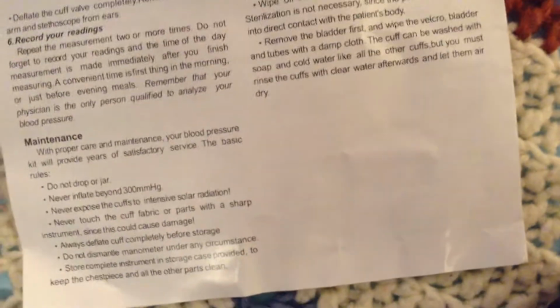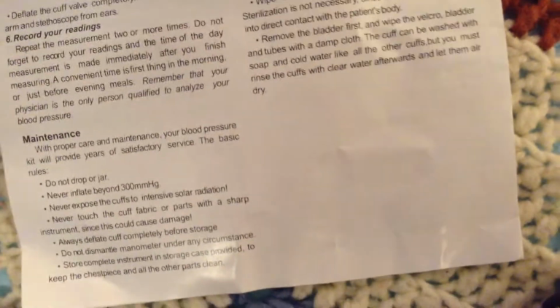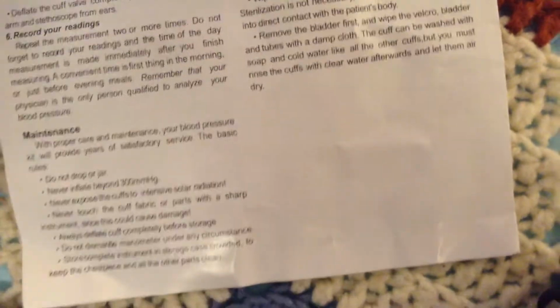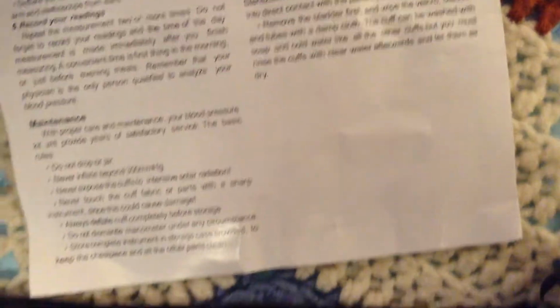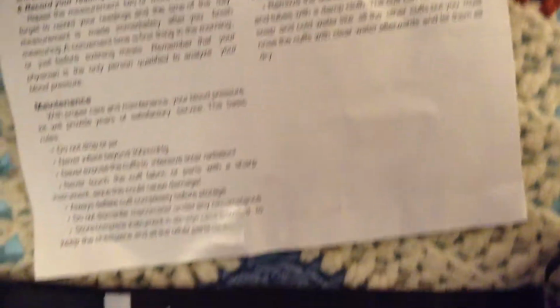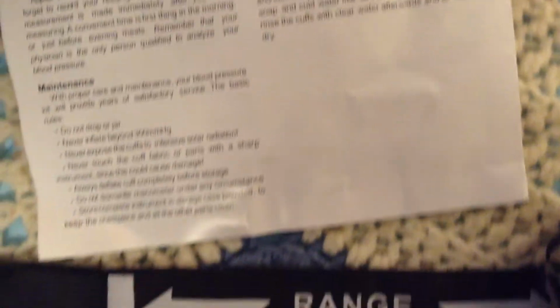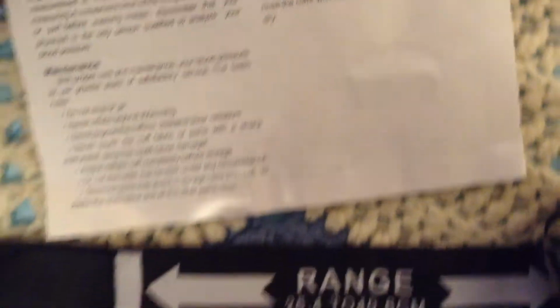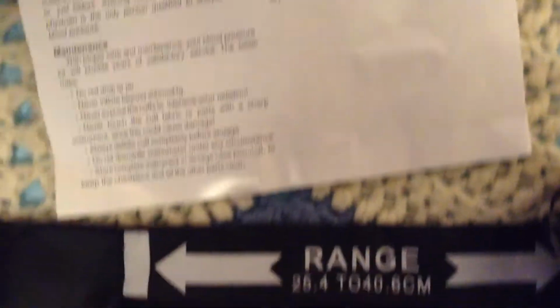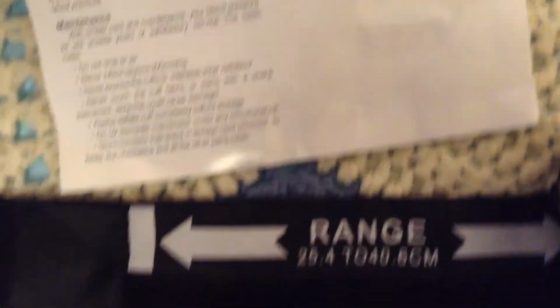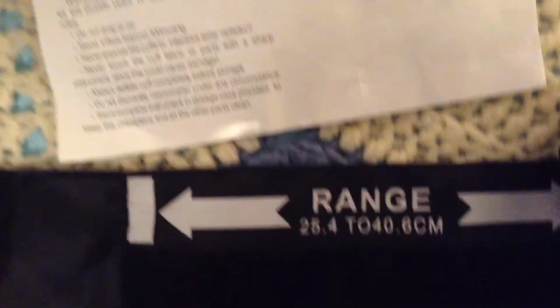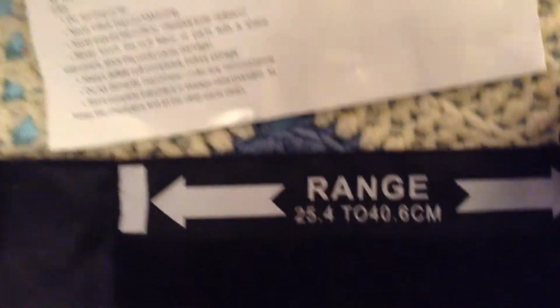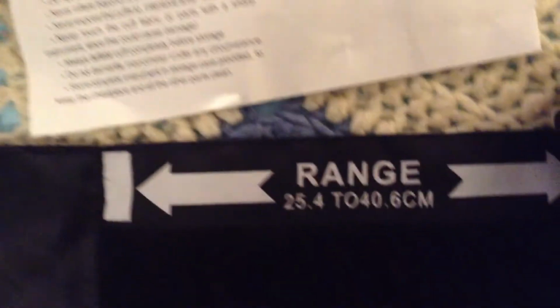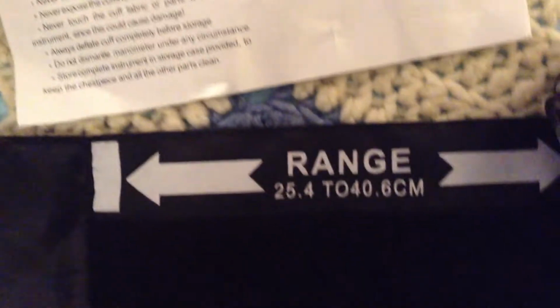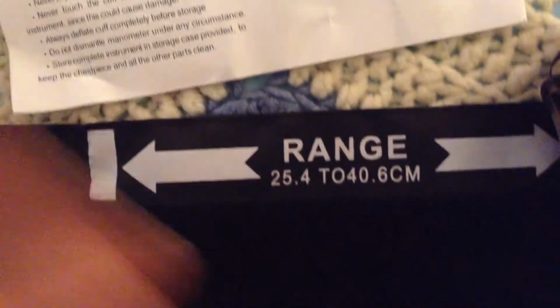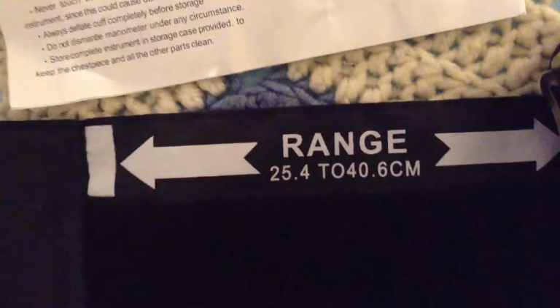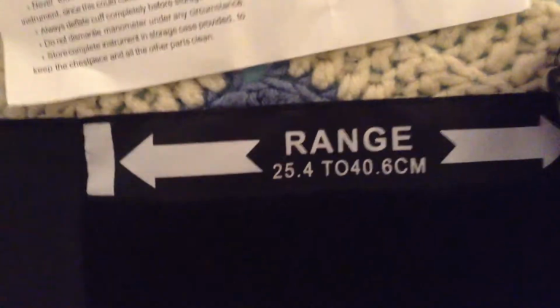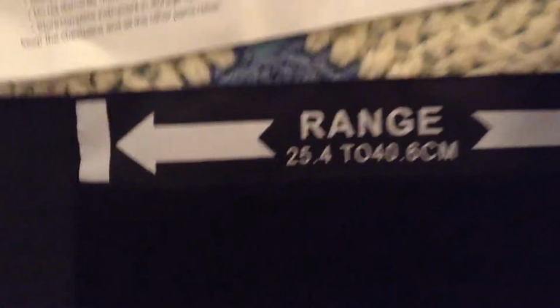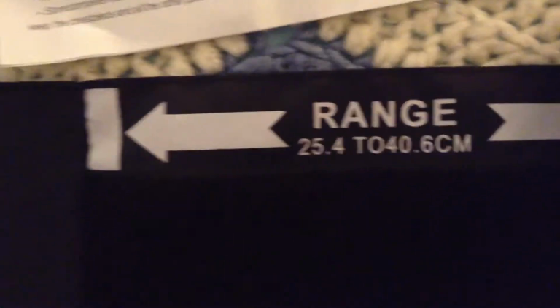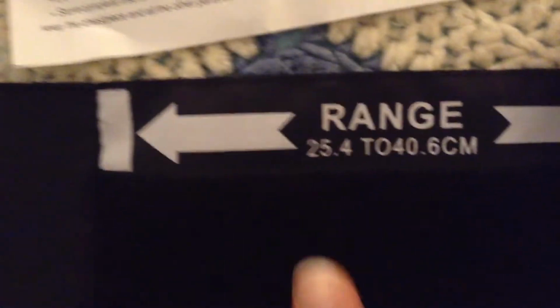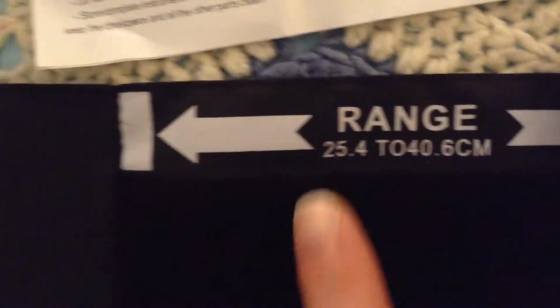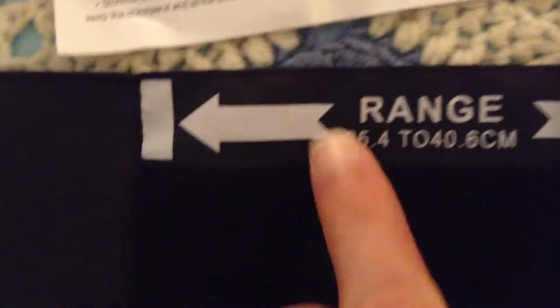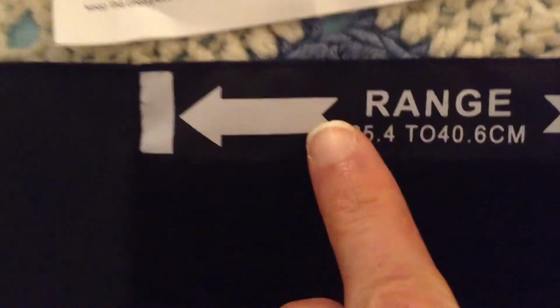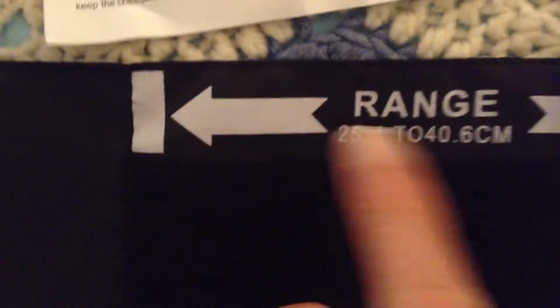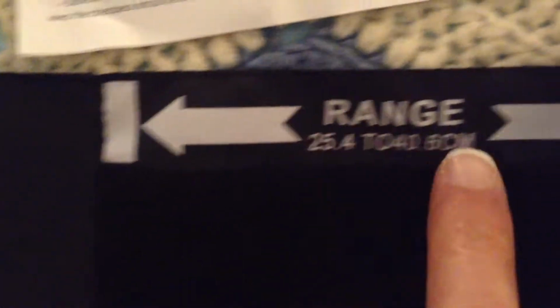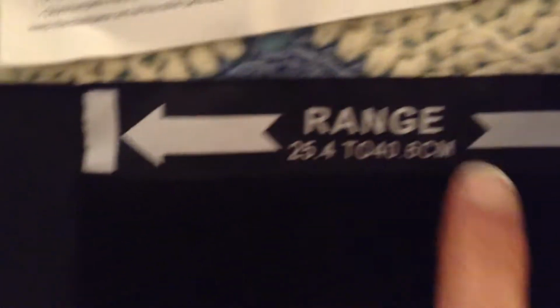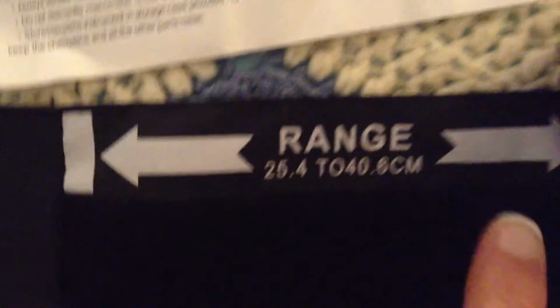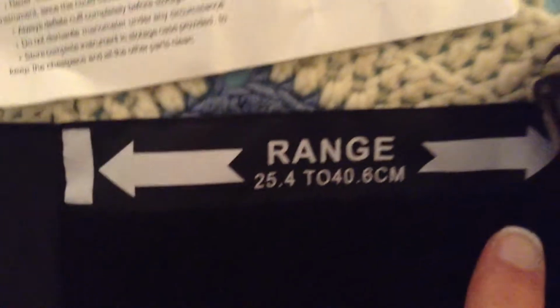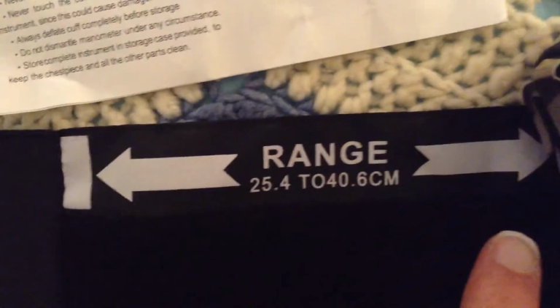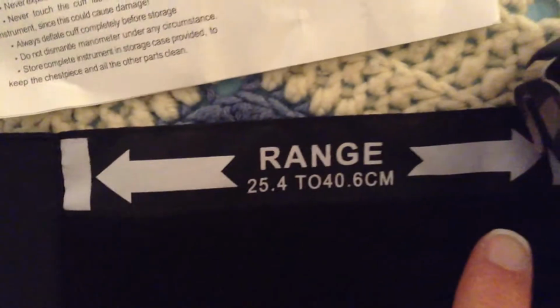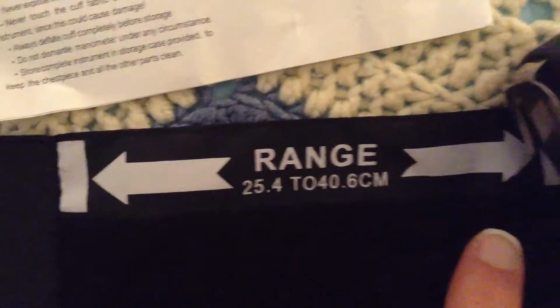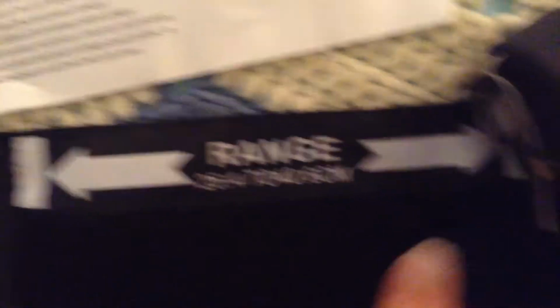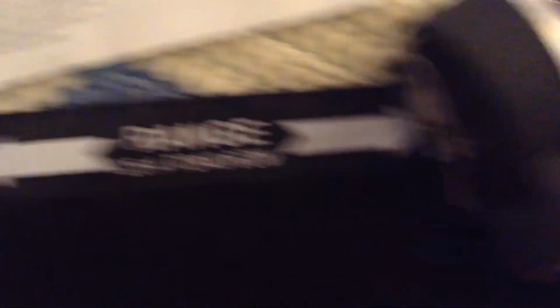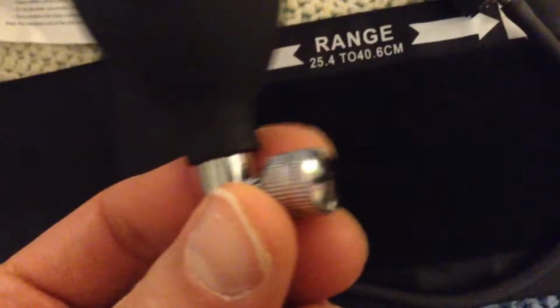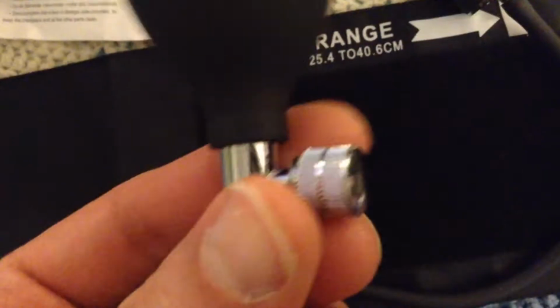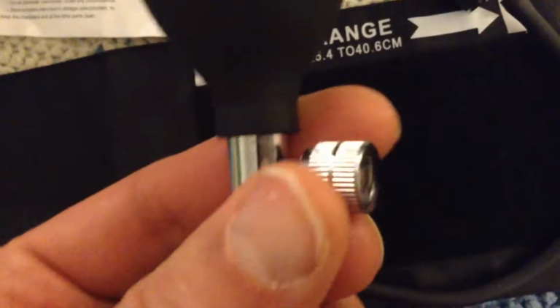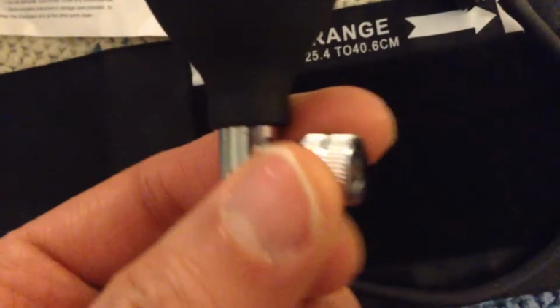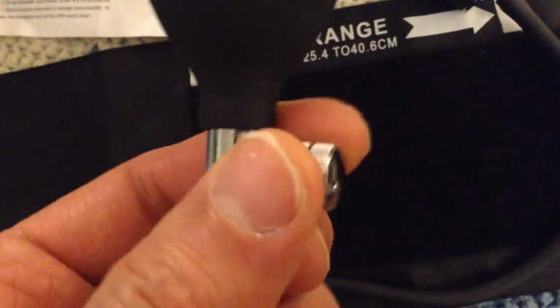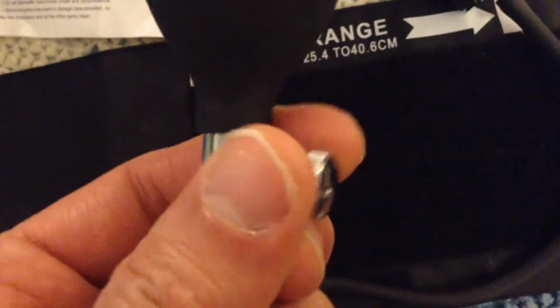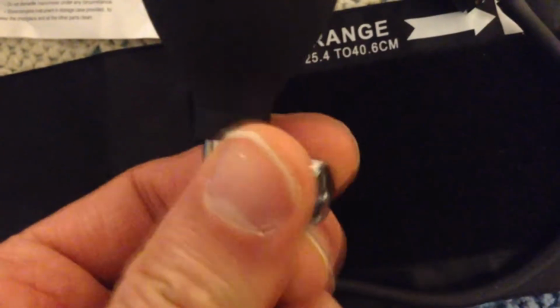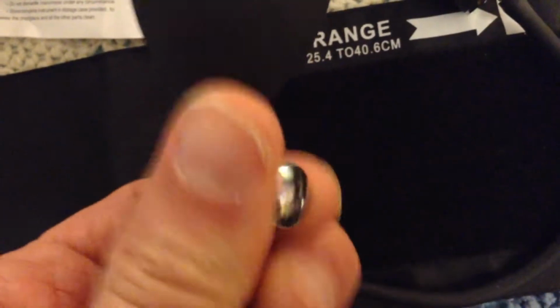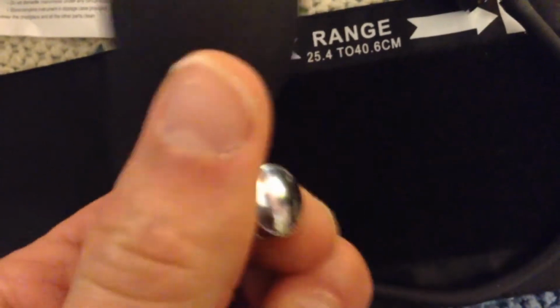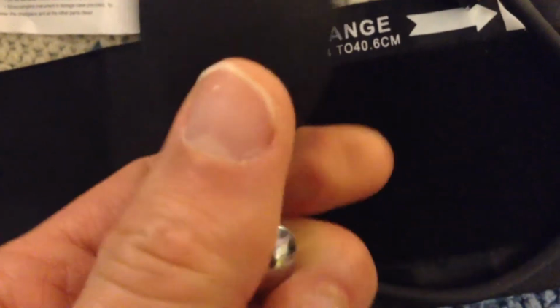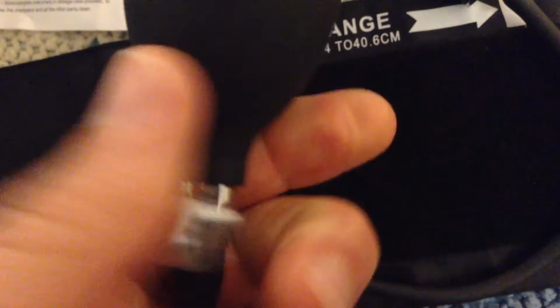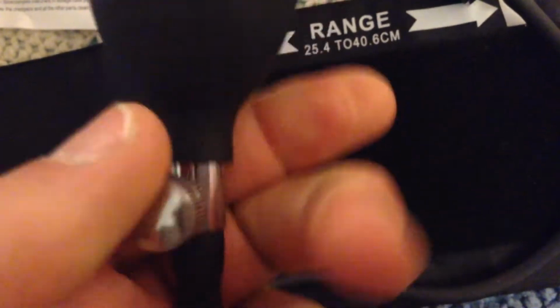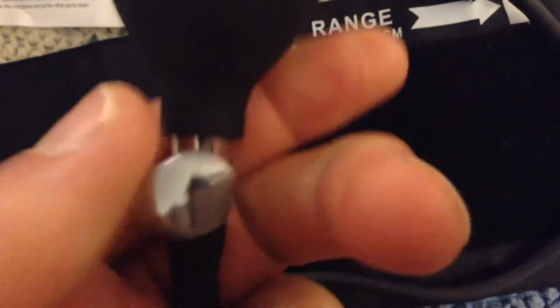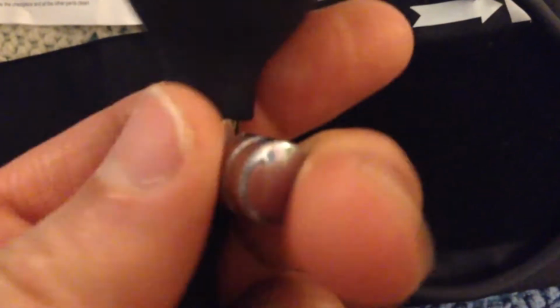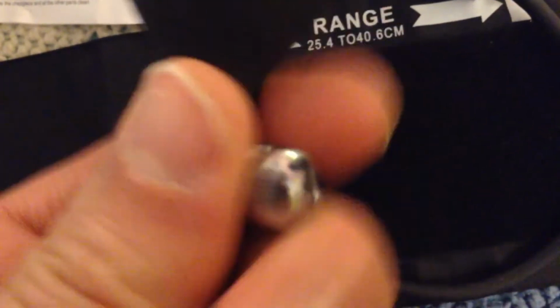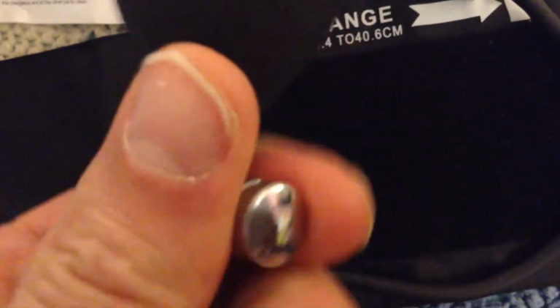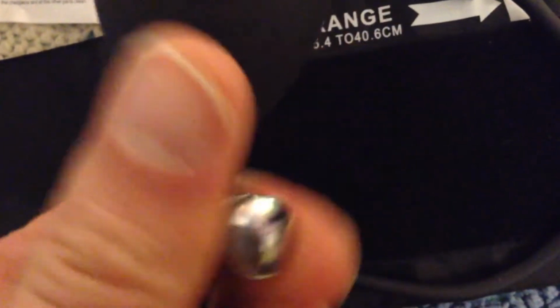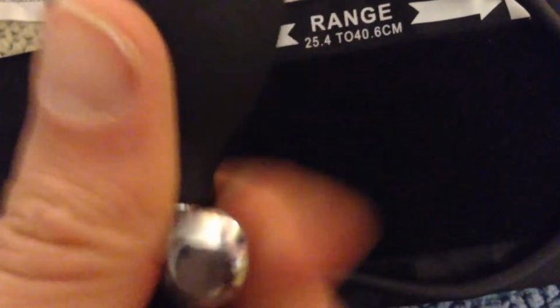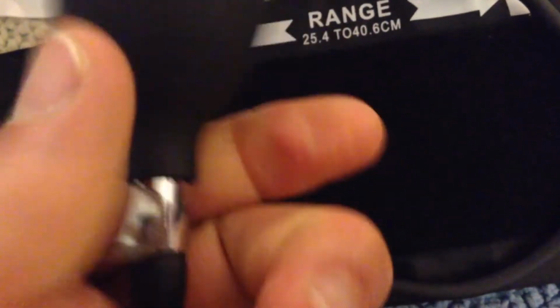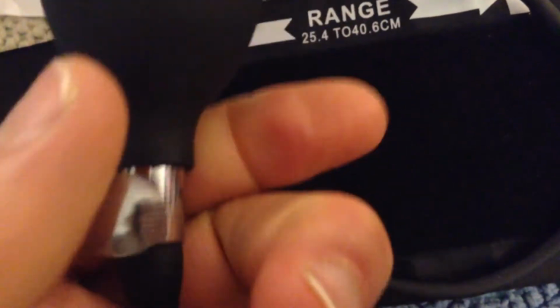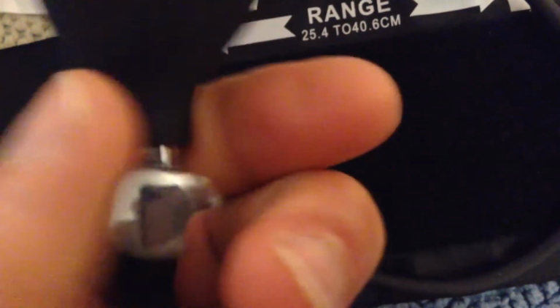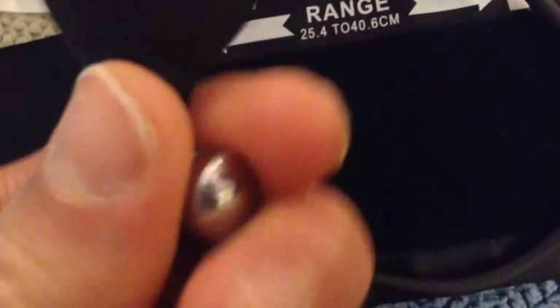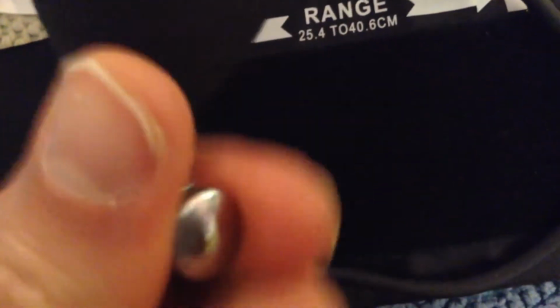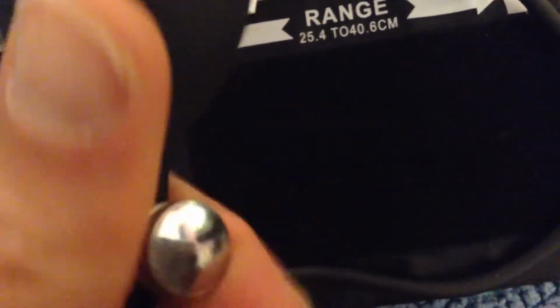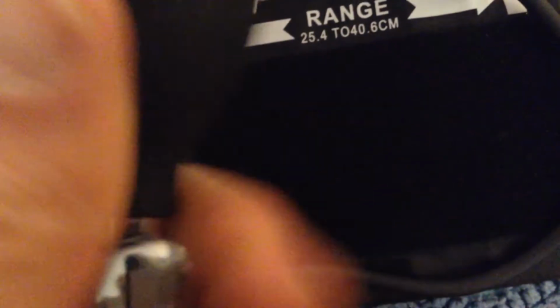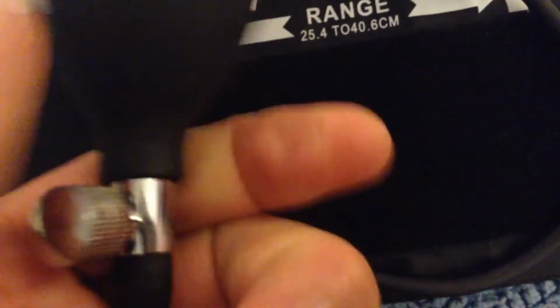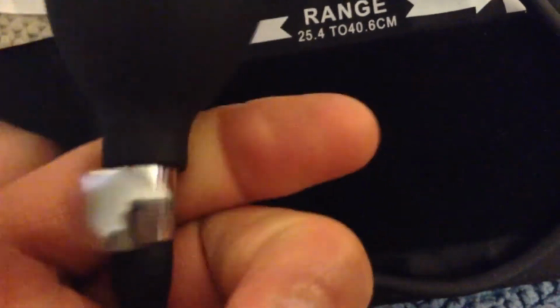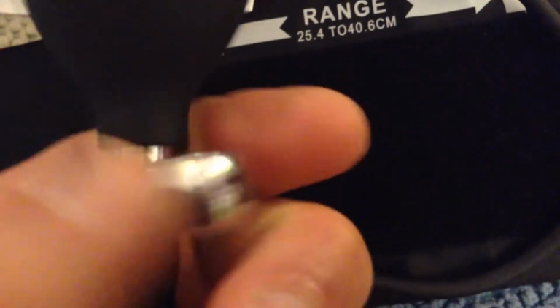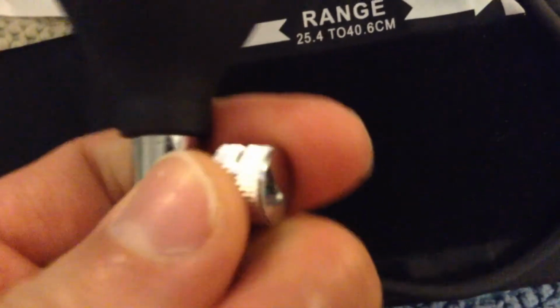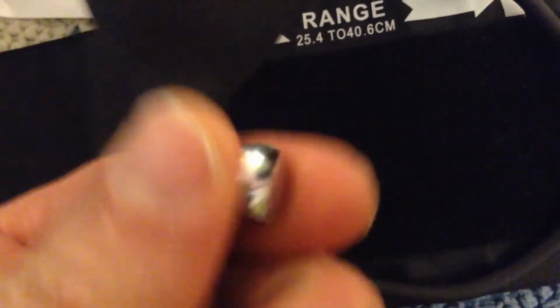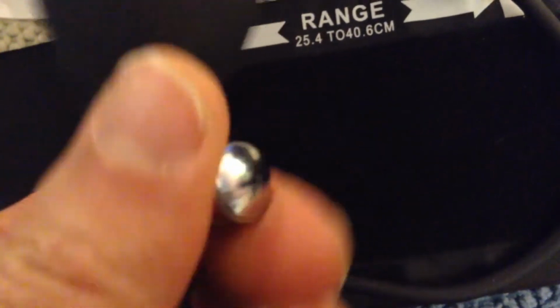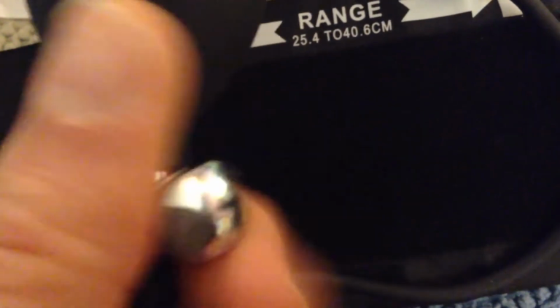Overall, this Santa Medical sphygmomanometer is a bargain, offering the accuracy and quality I expect from a medical device.